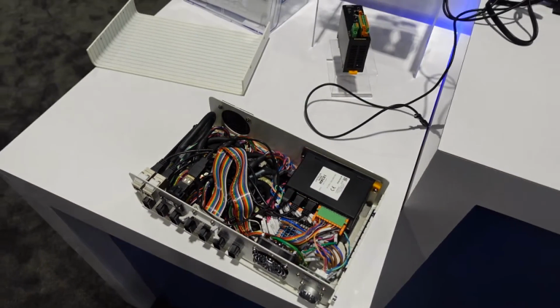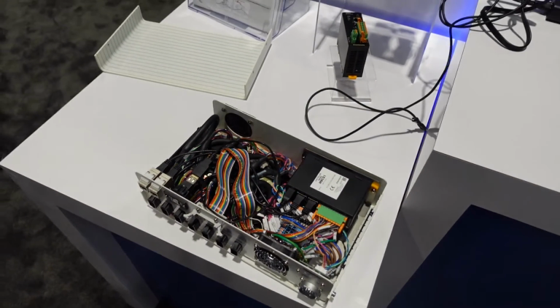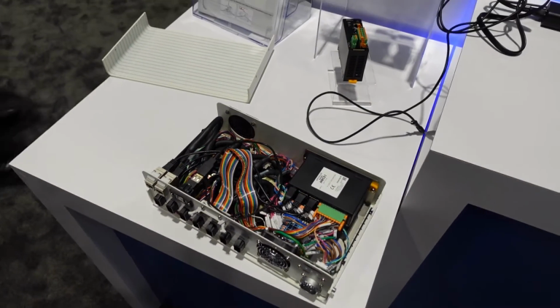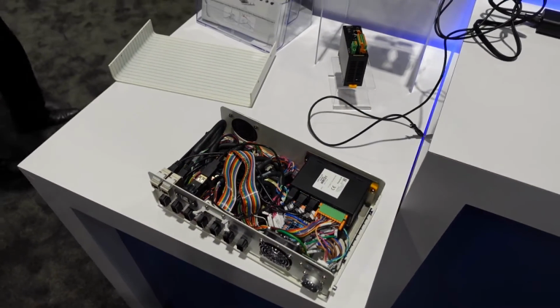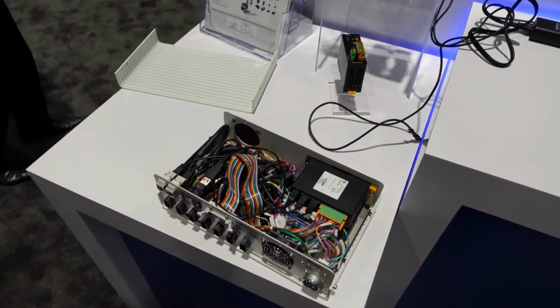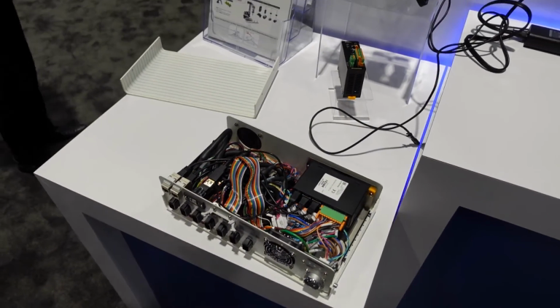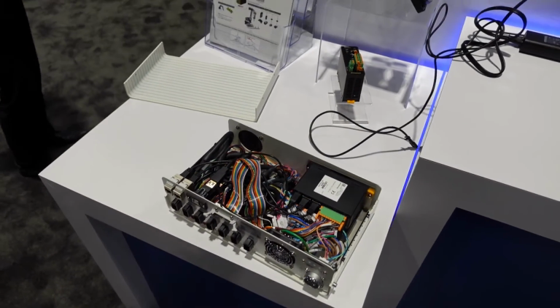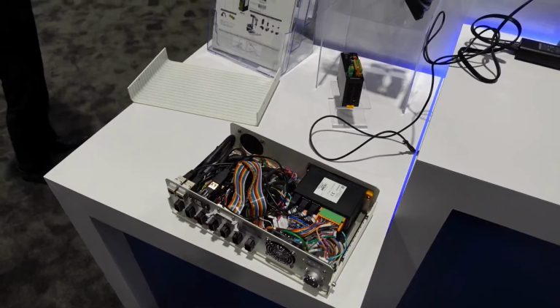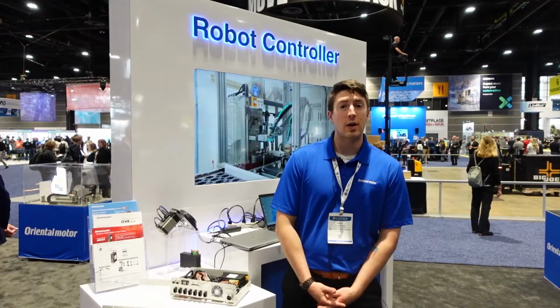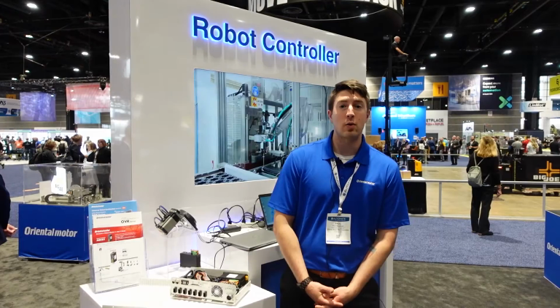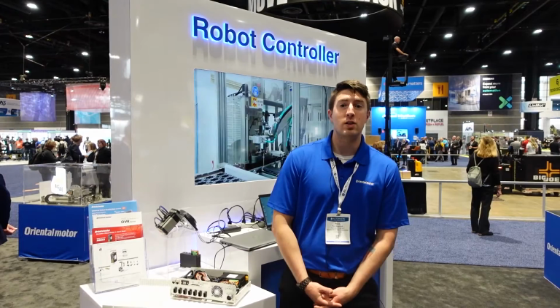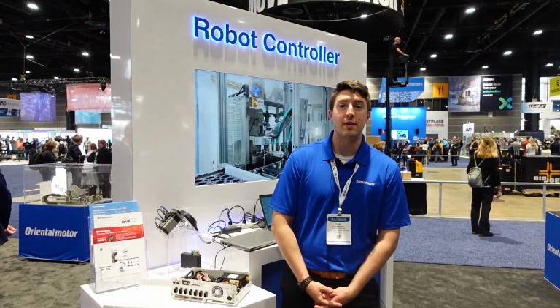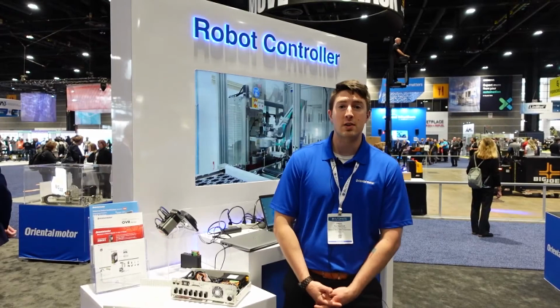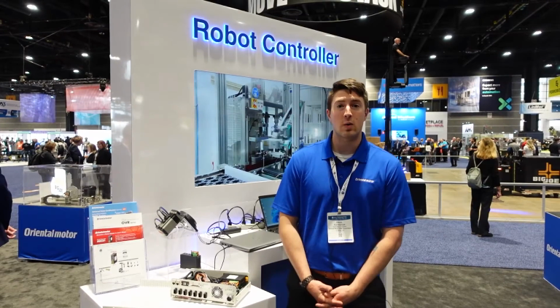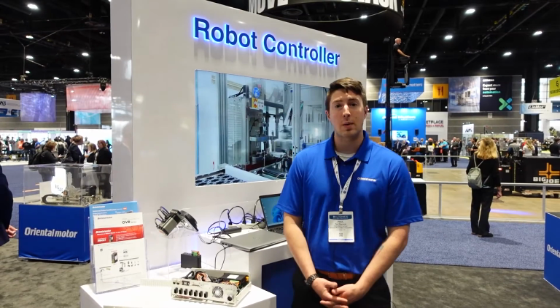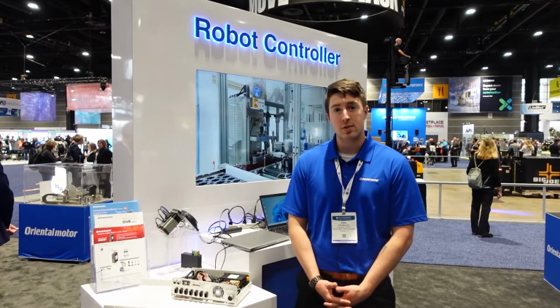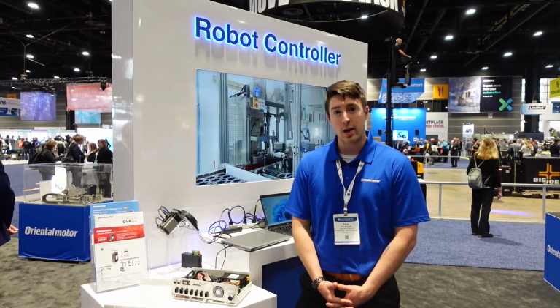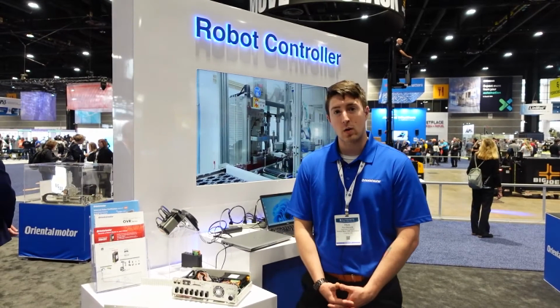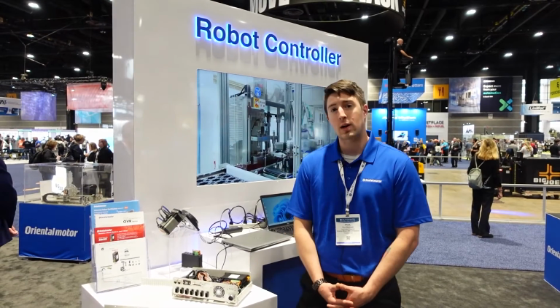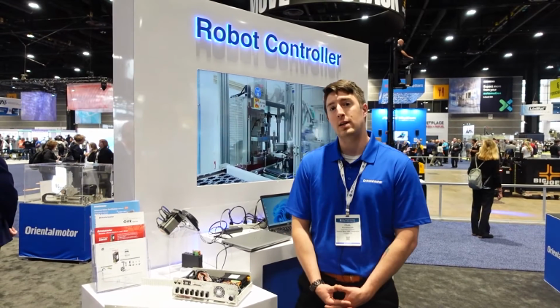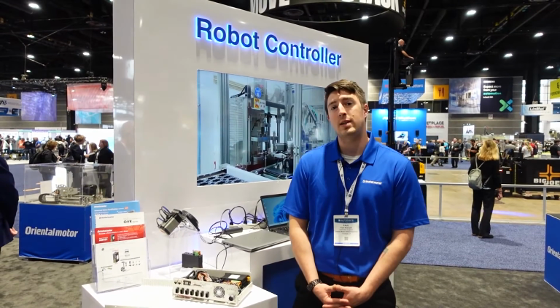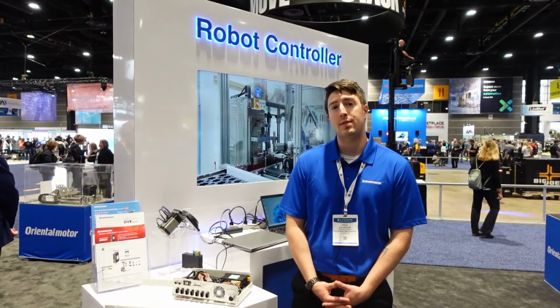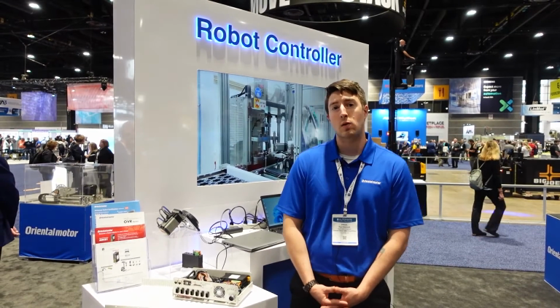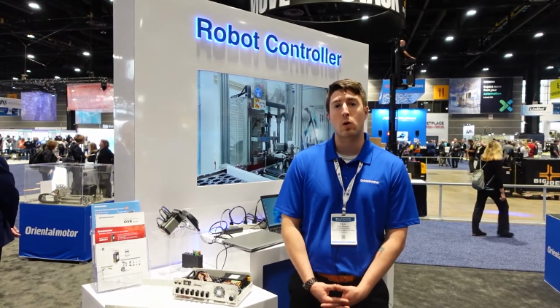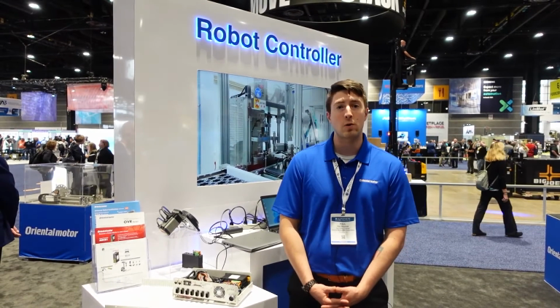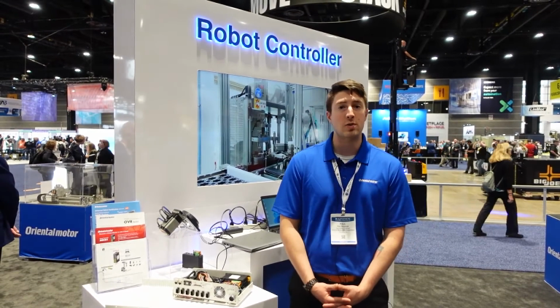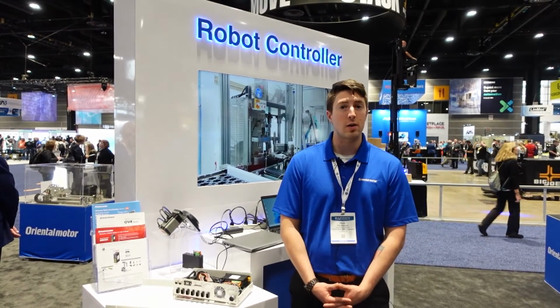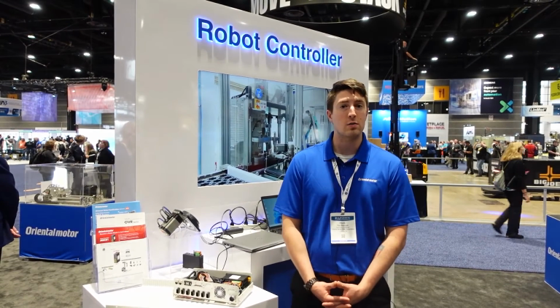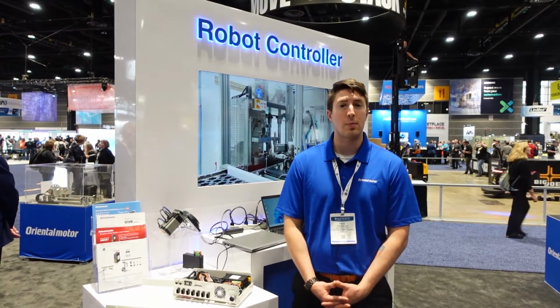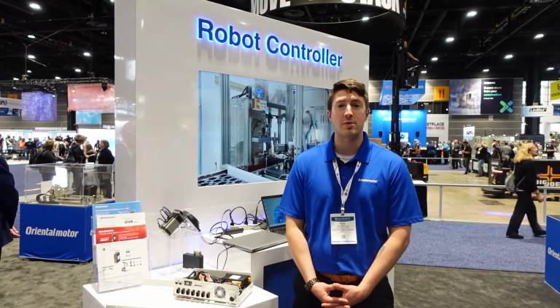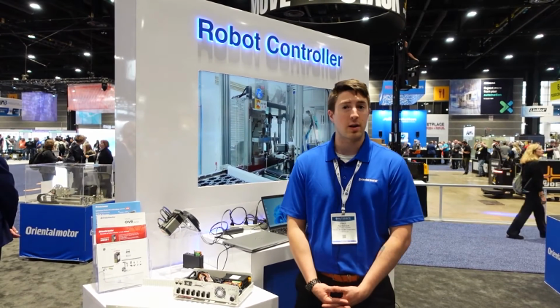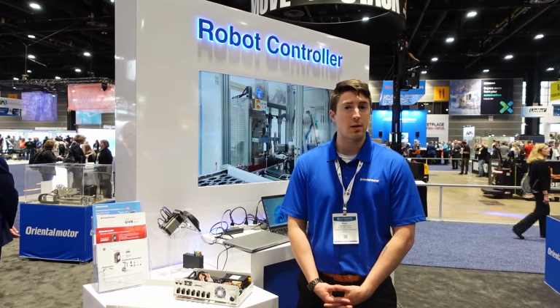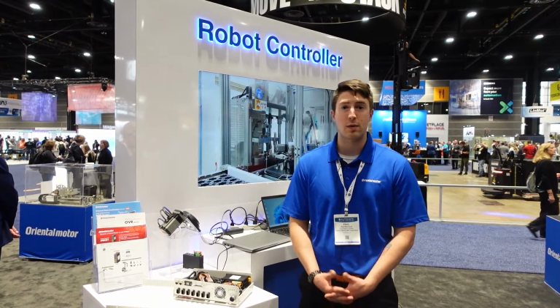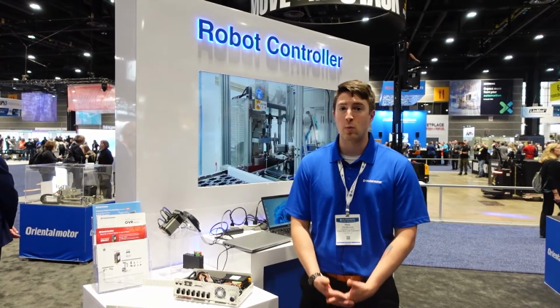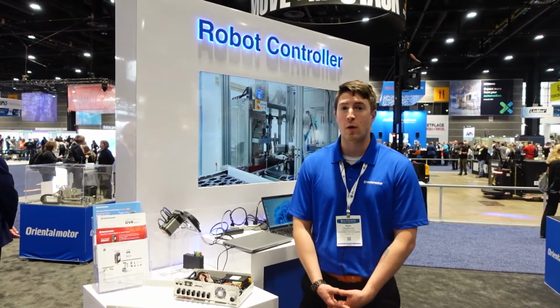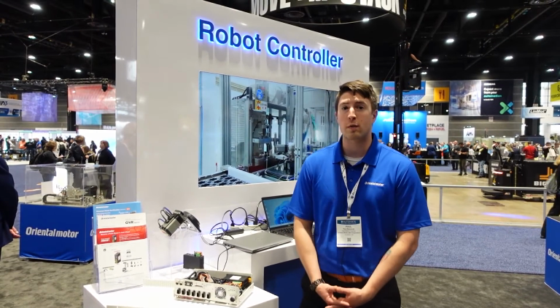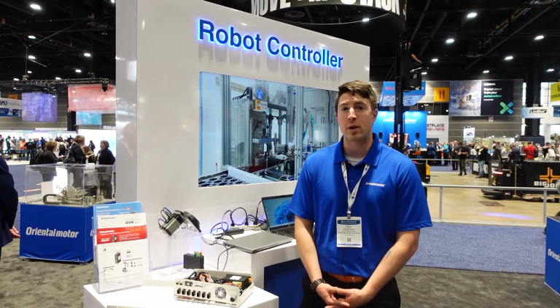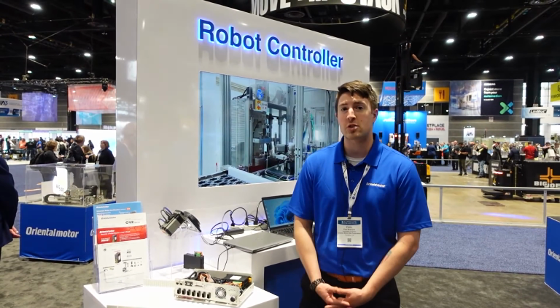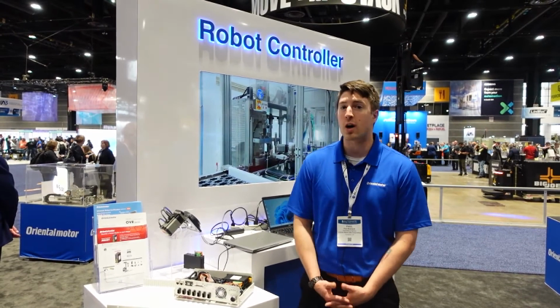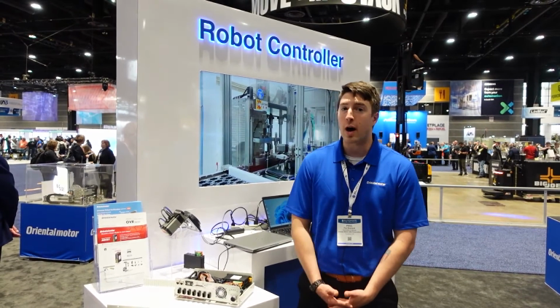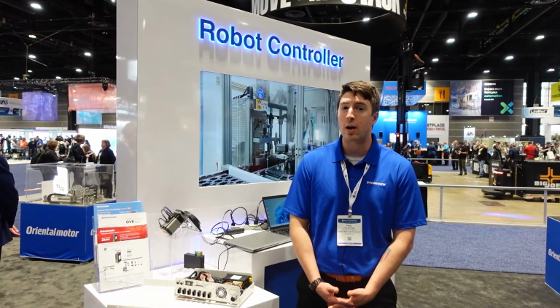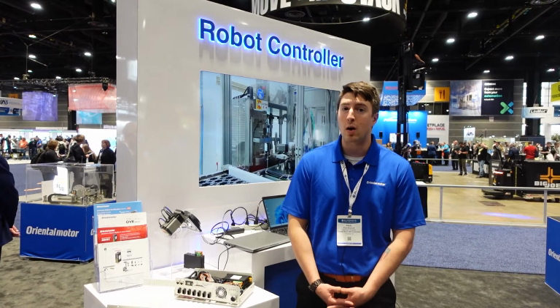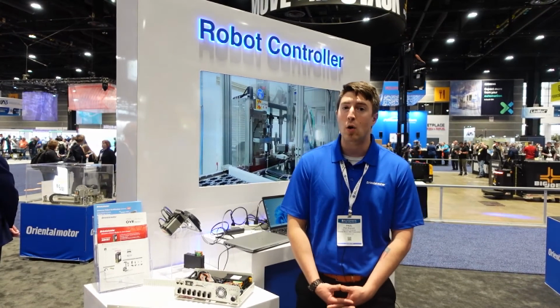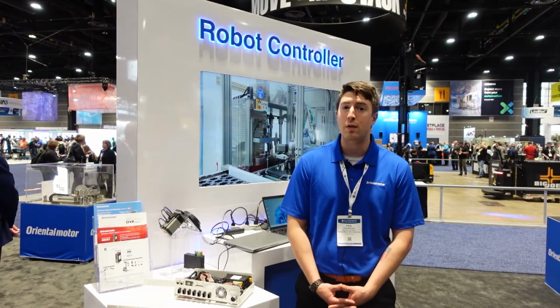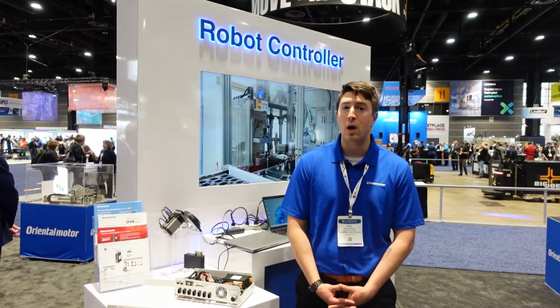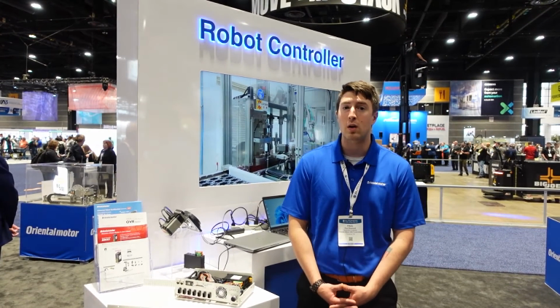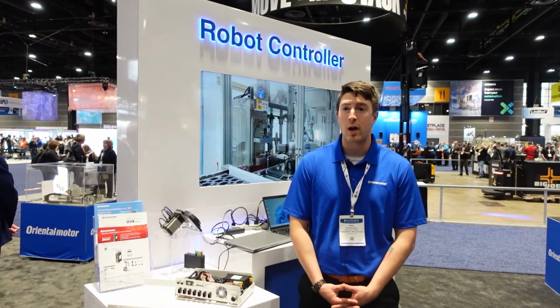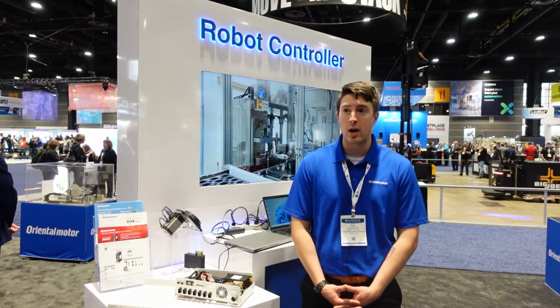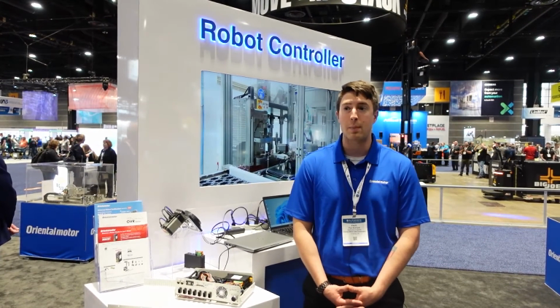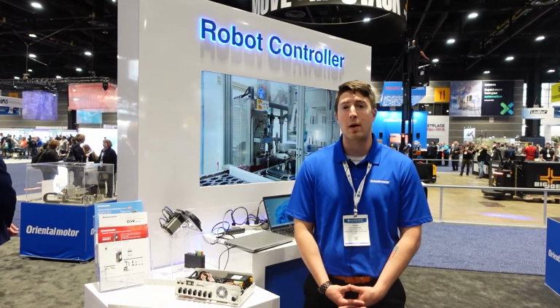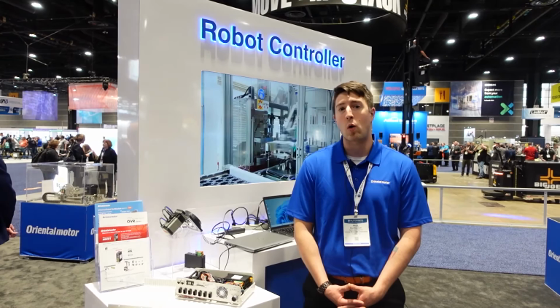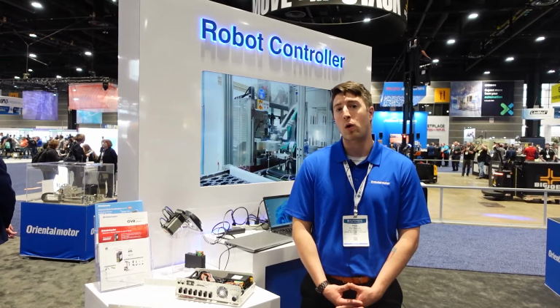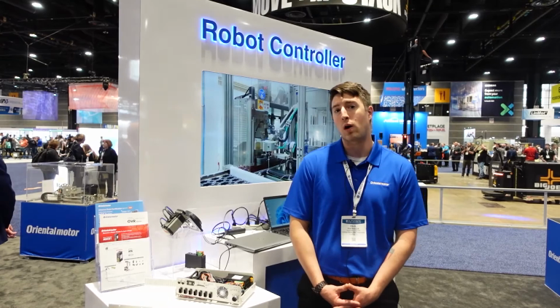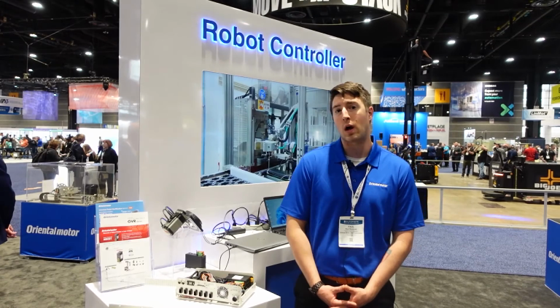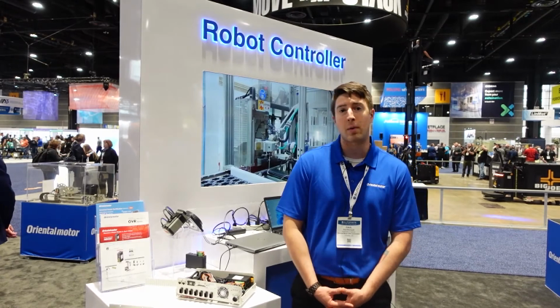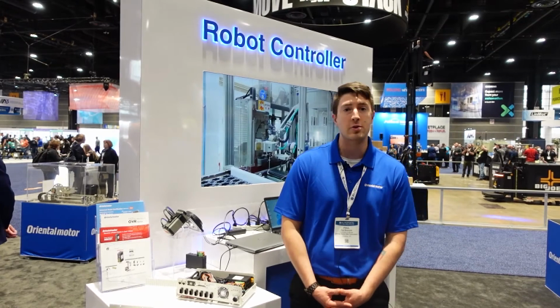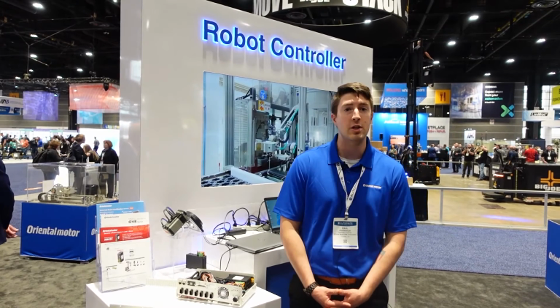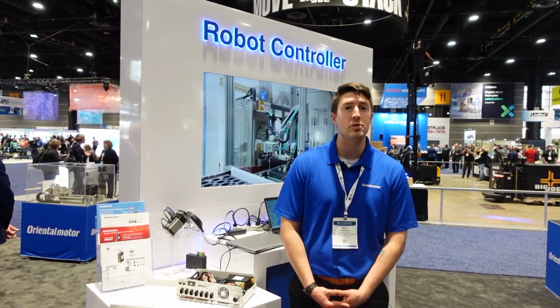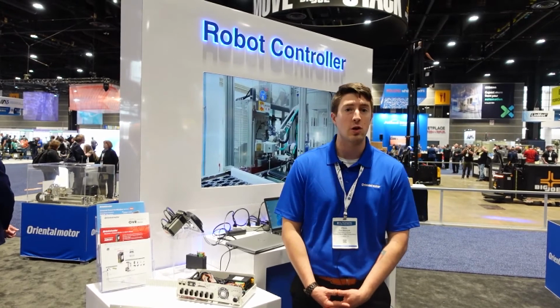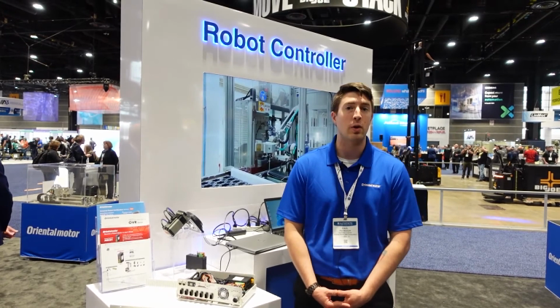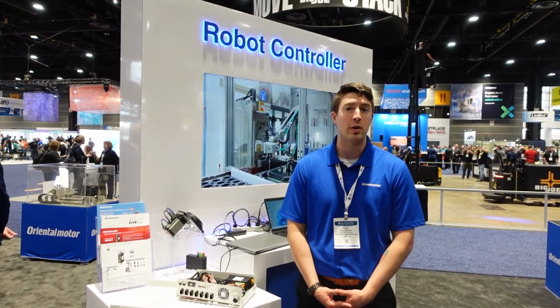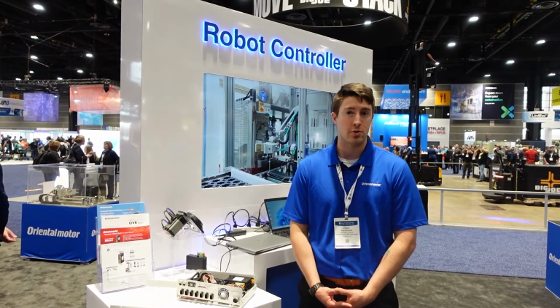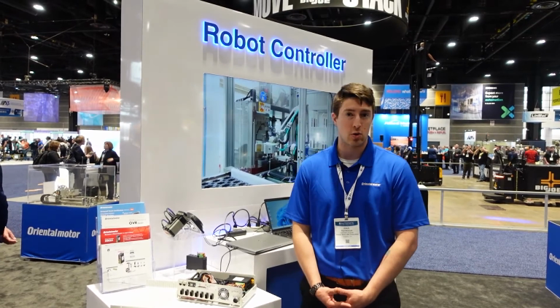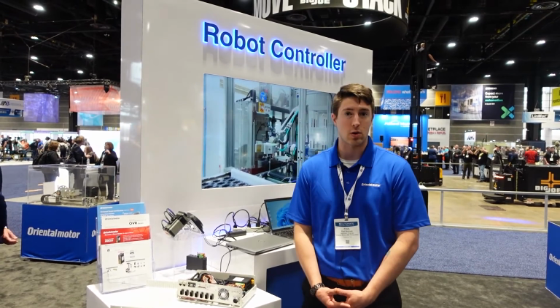I encourage everyone to visit our website or contact their local sales representative for more information on our OVR lineup or our MRC01 controller.